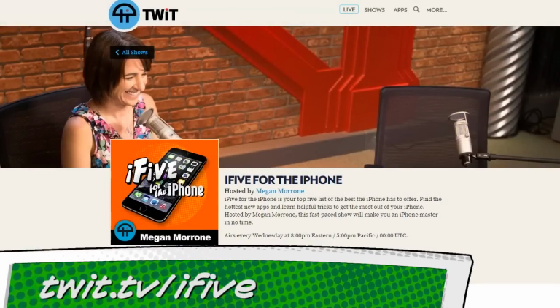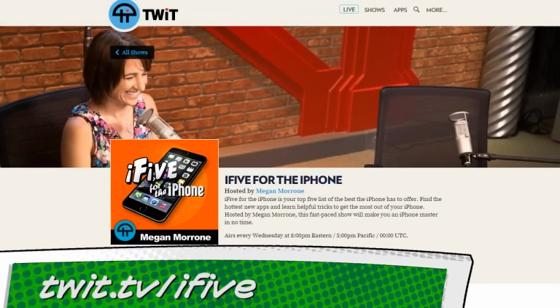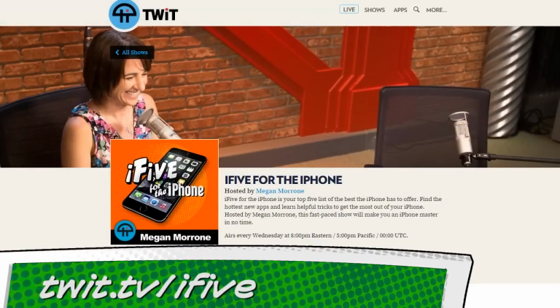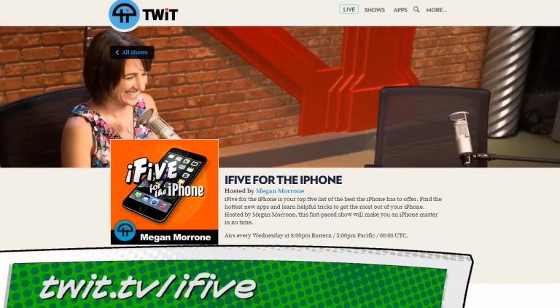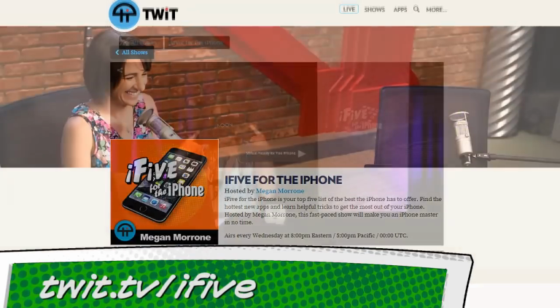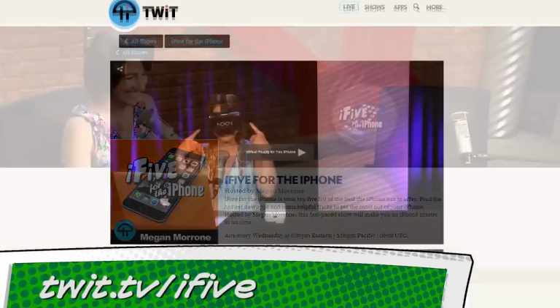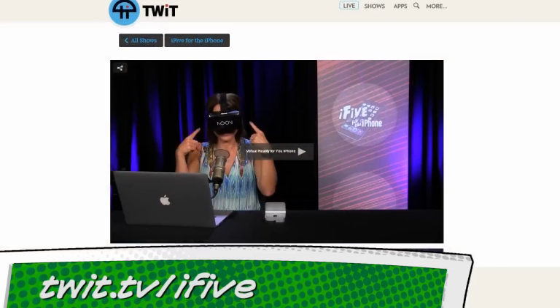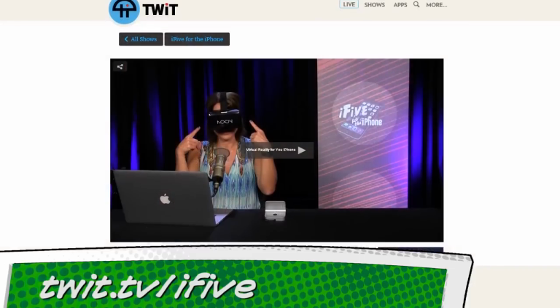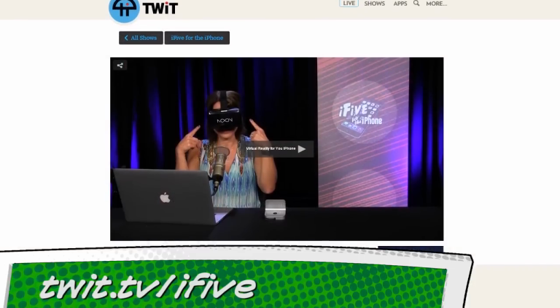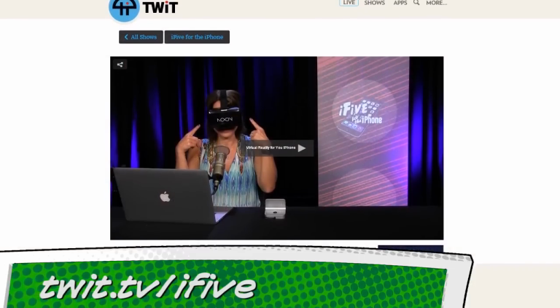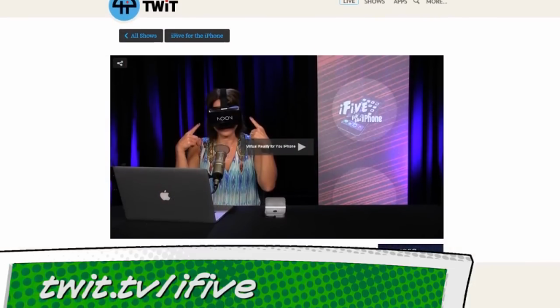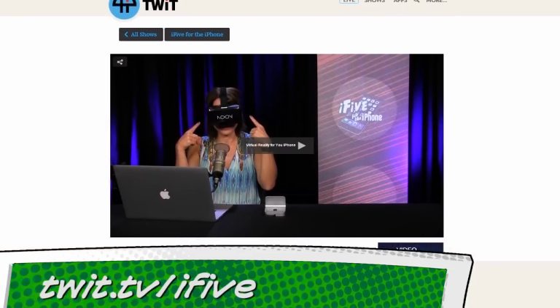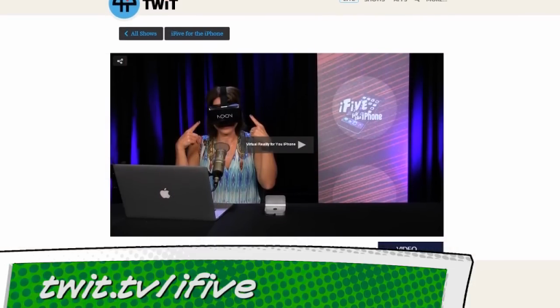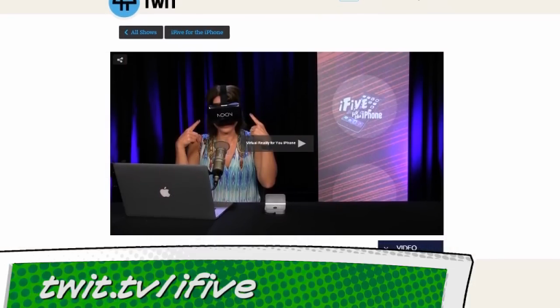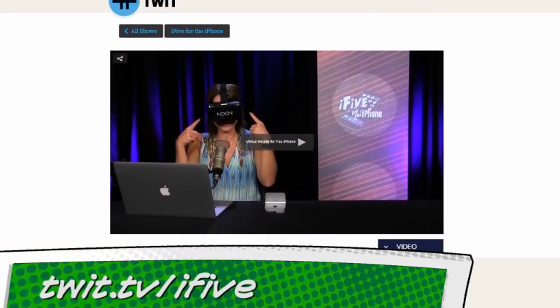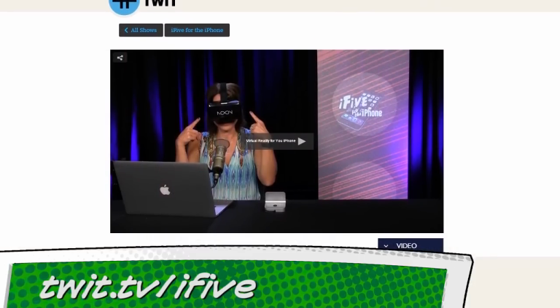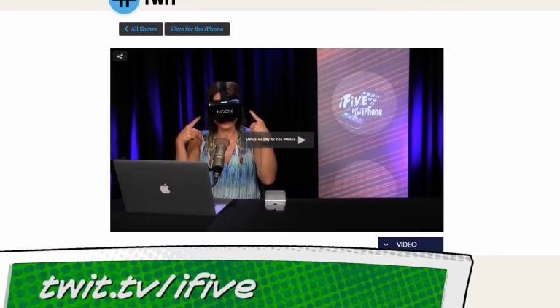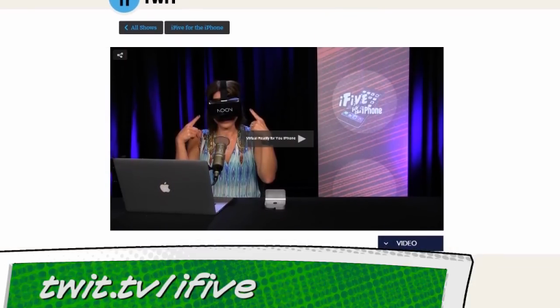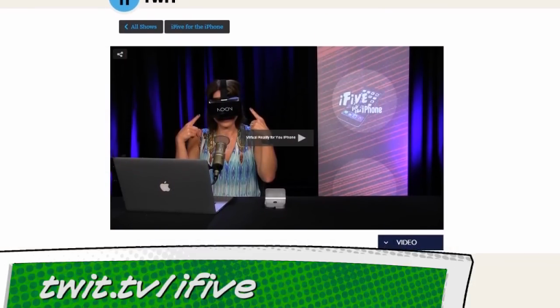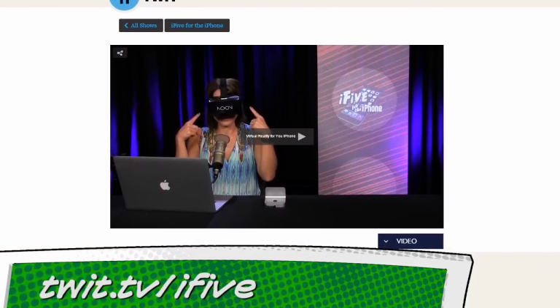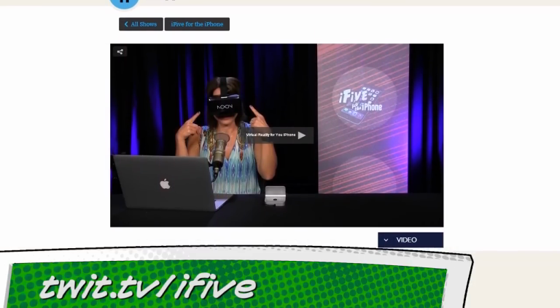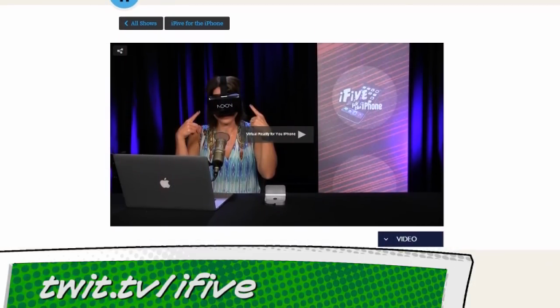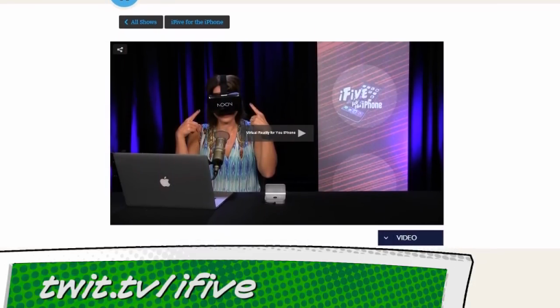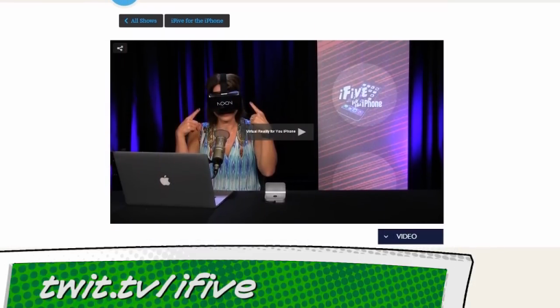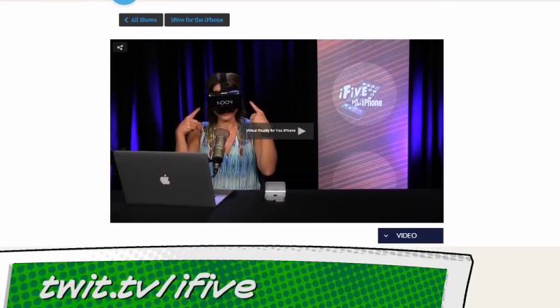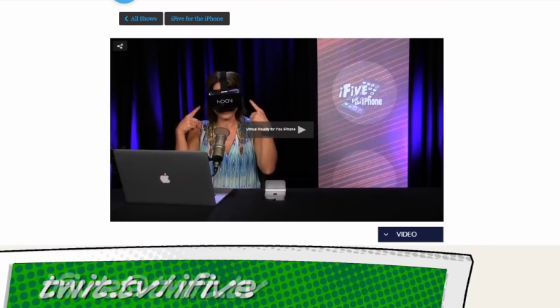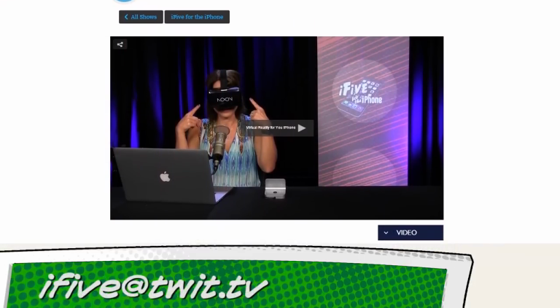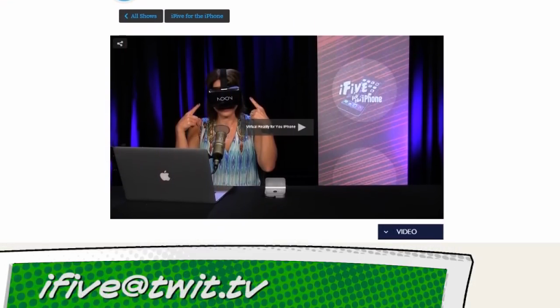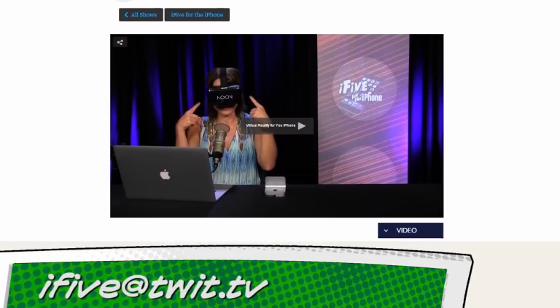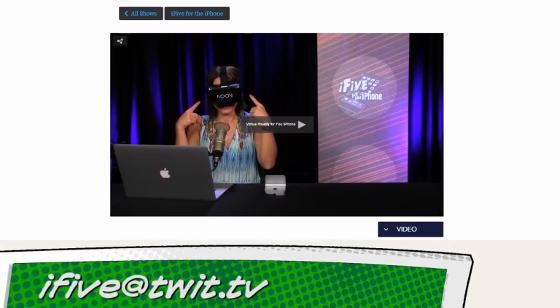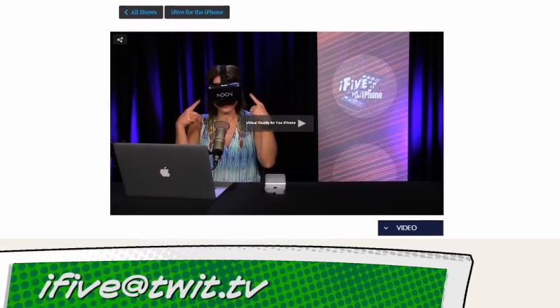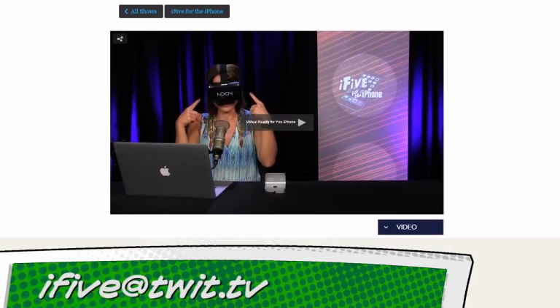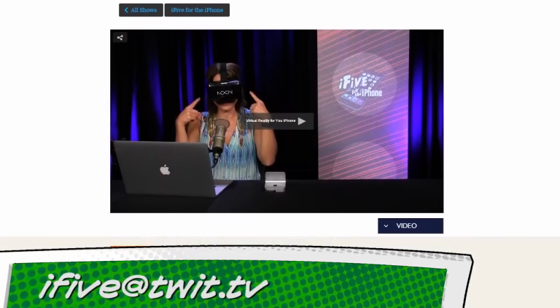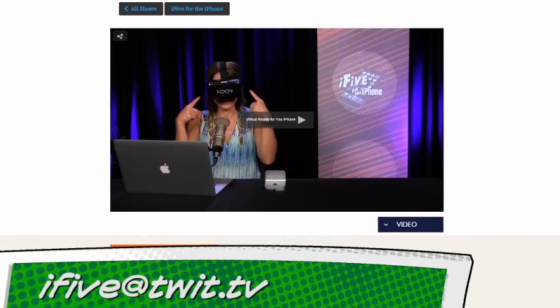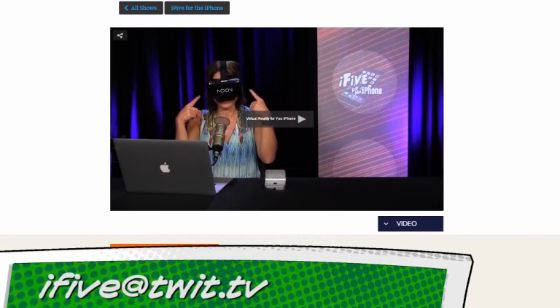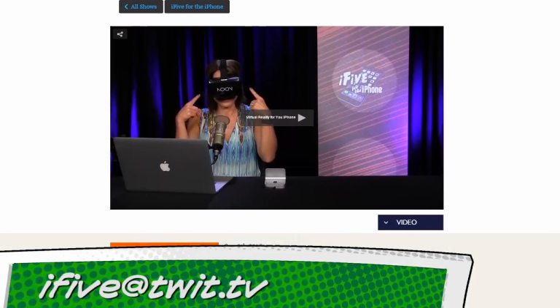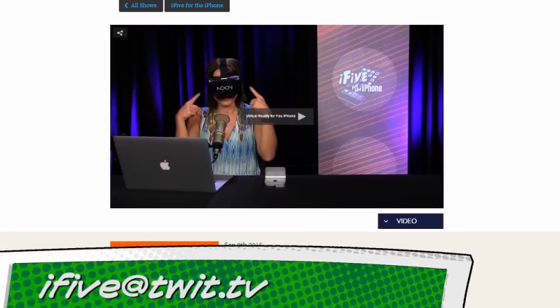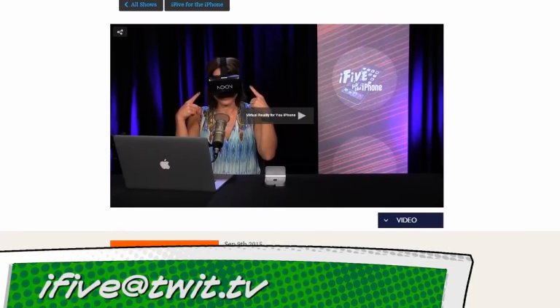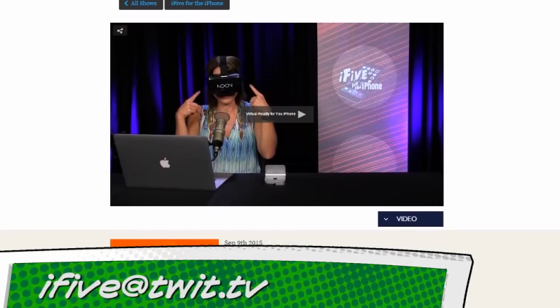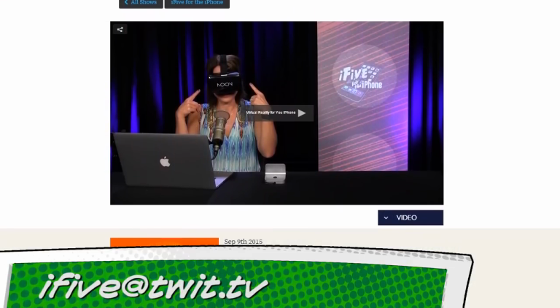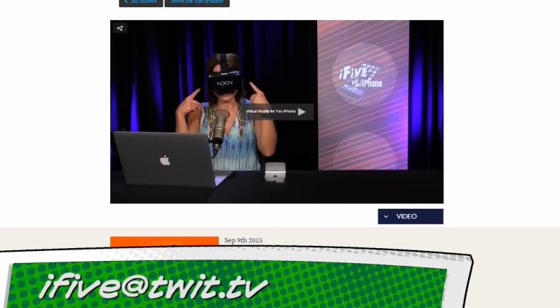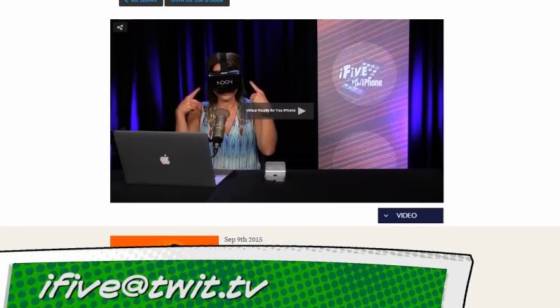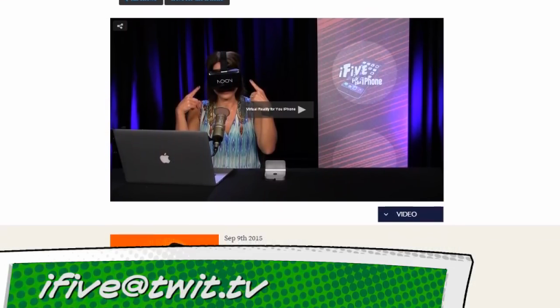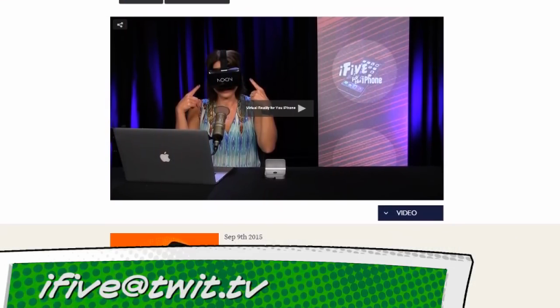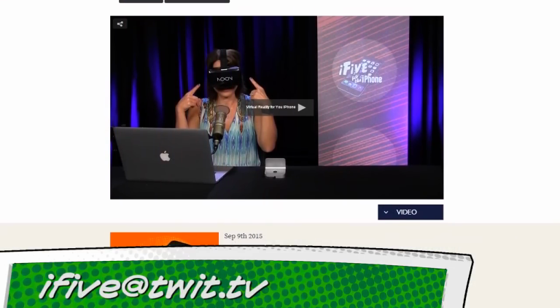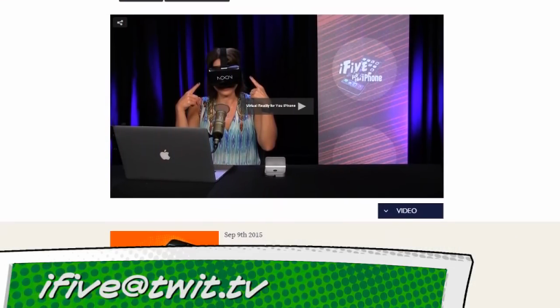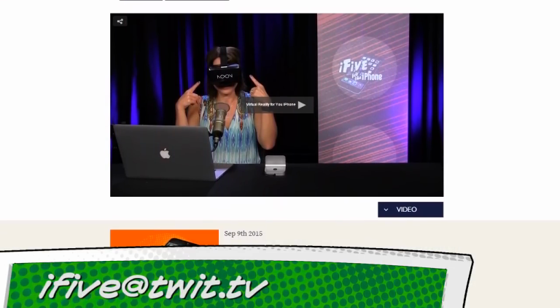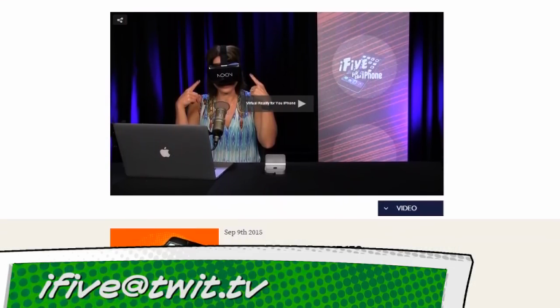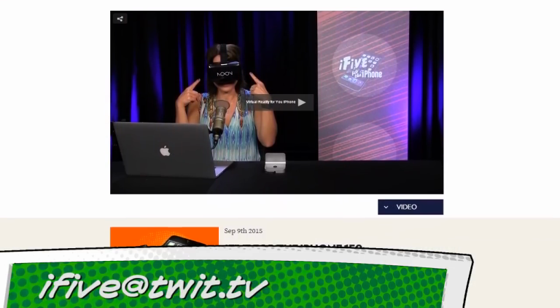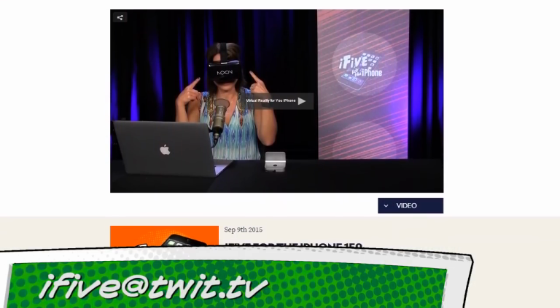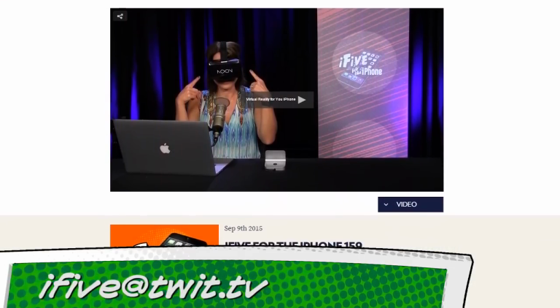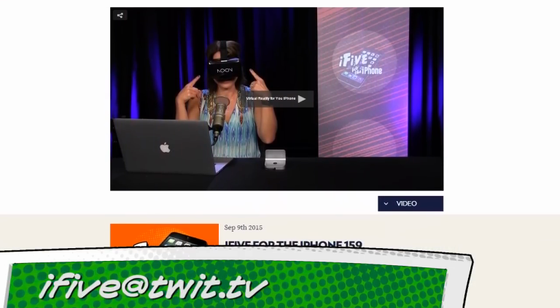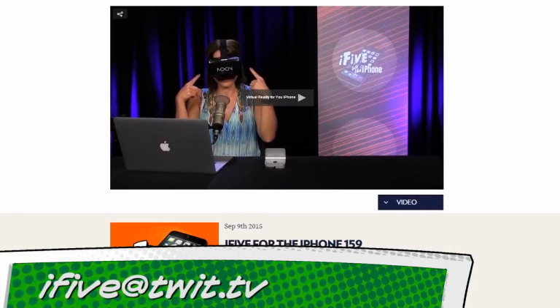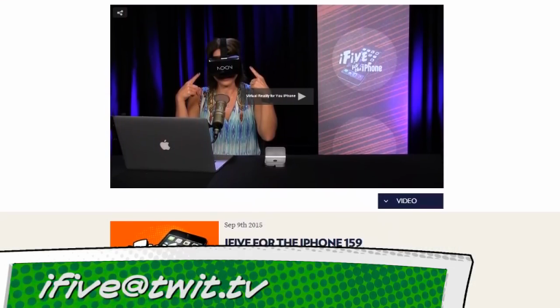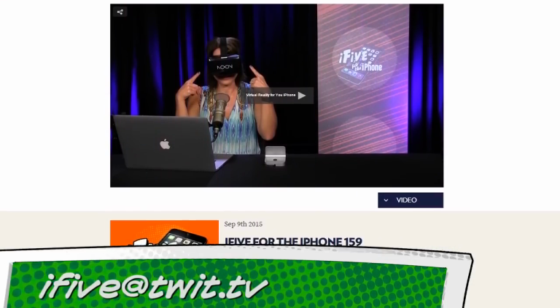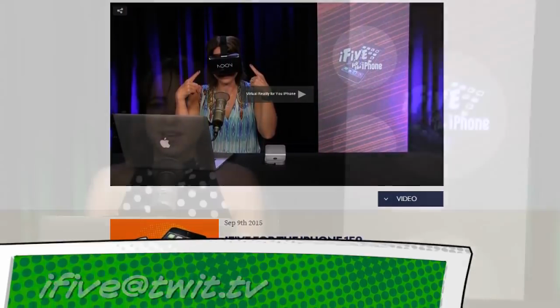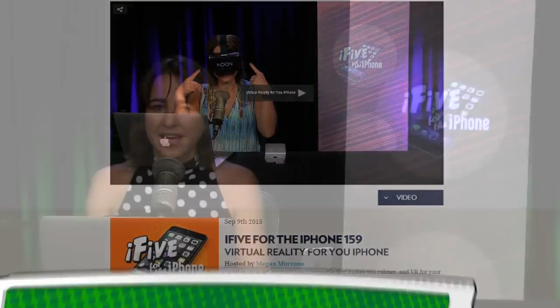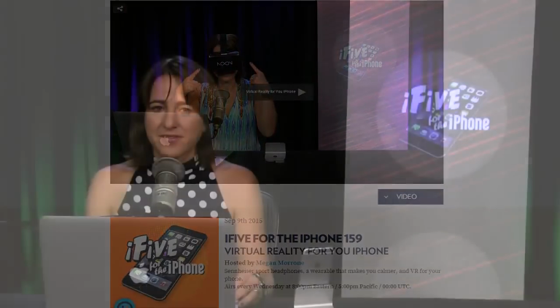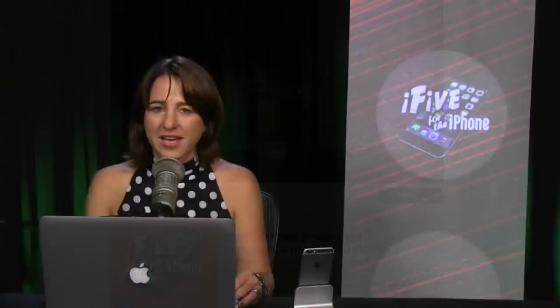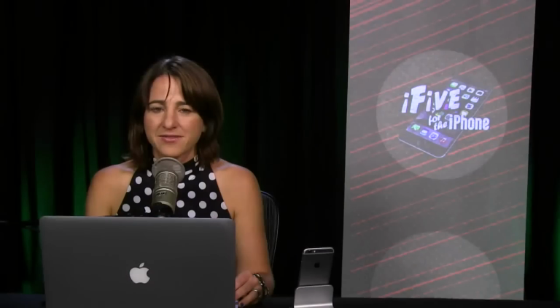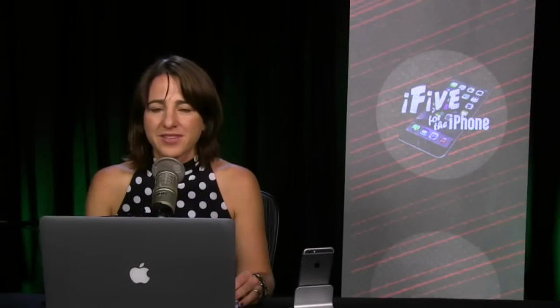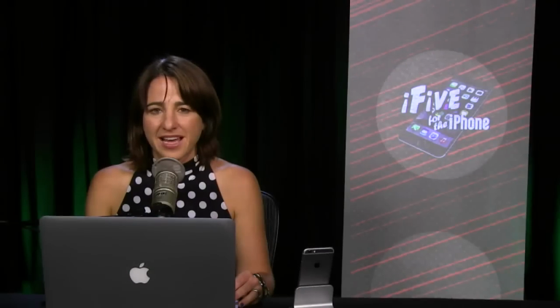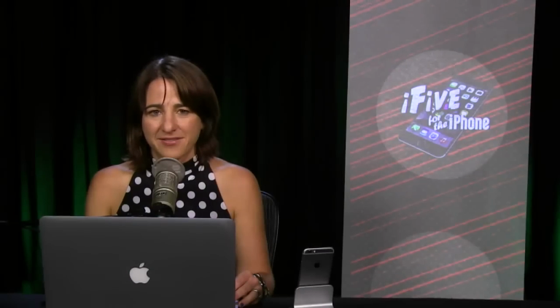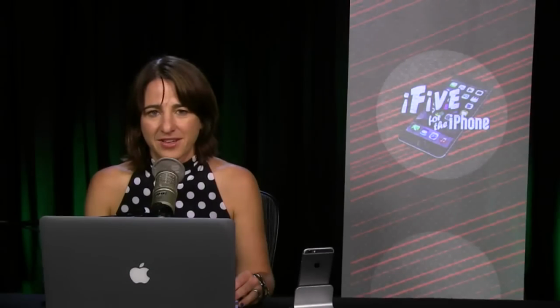You can email ideas, questions, or general feedback to i5 at twit.tv. I am Megan Maroney. We'll see you next week on i5 for the iPhone.